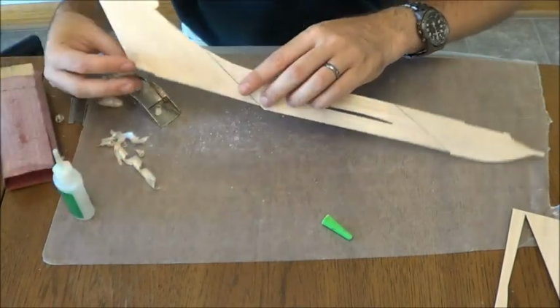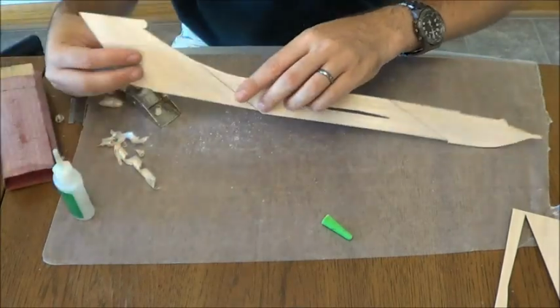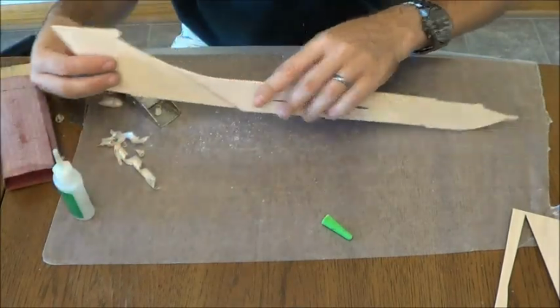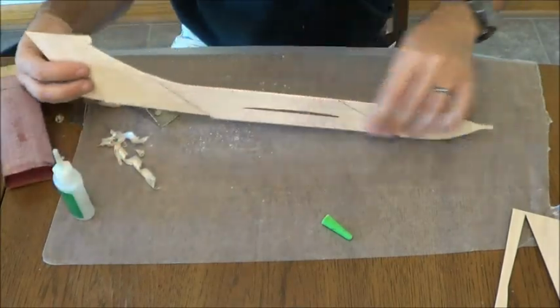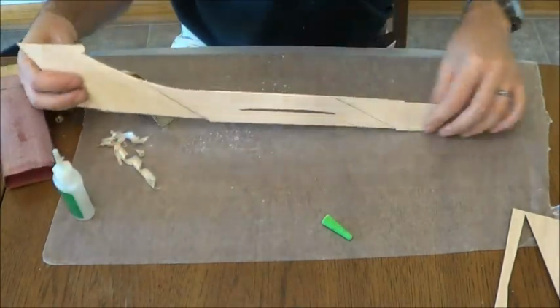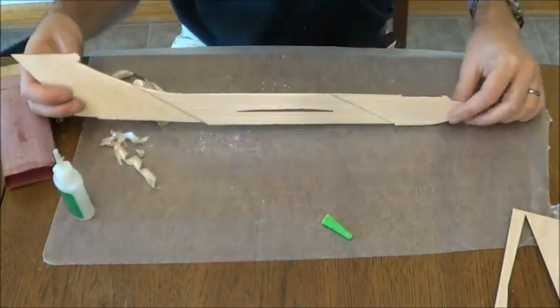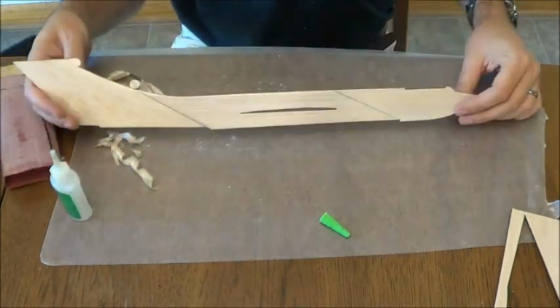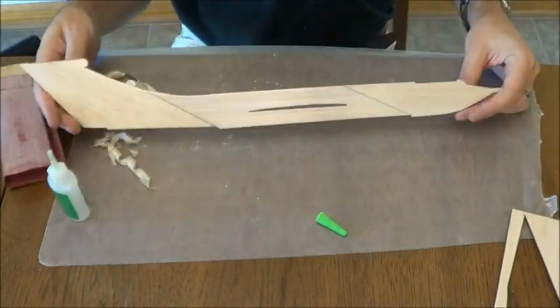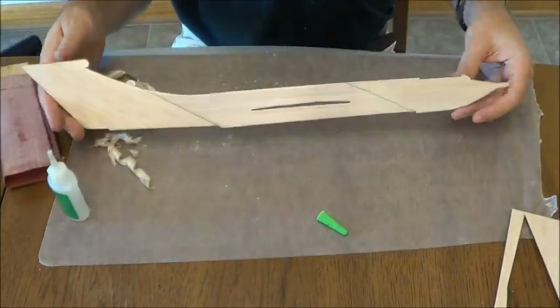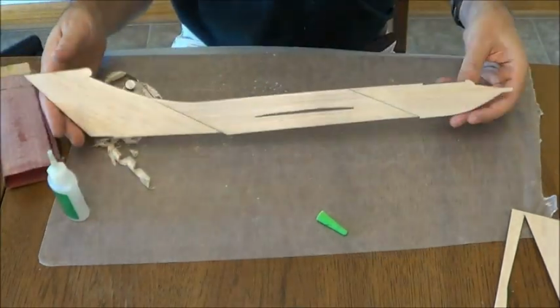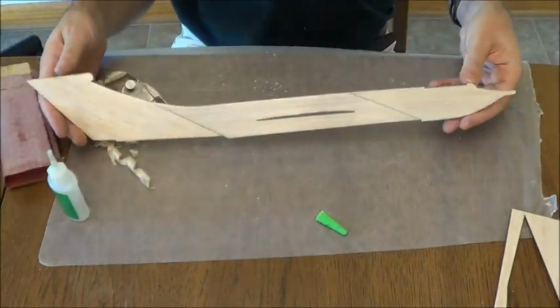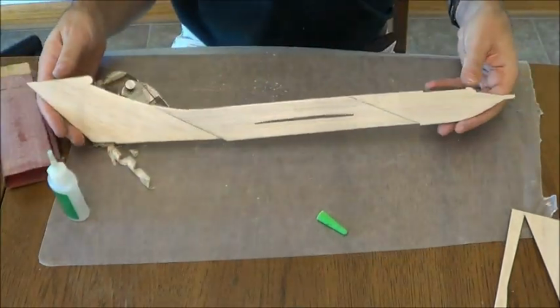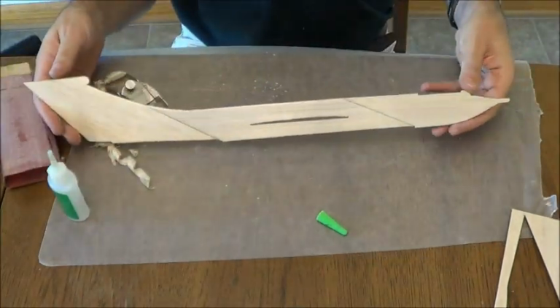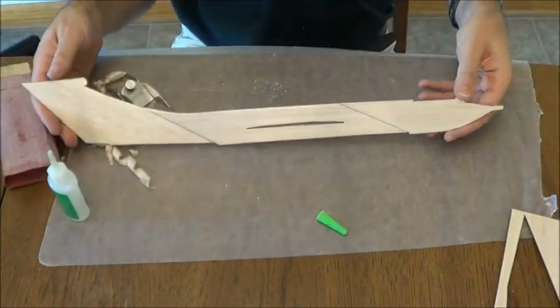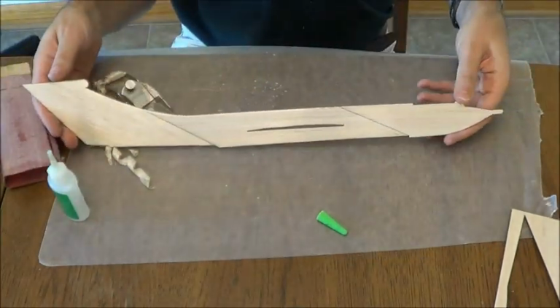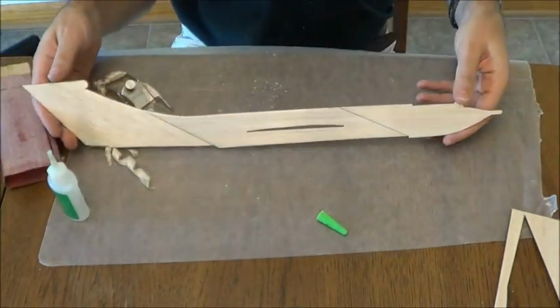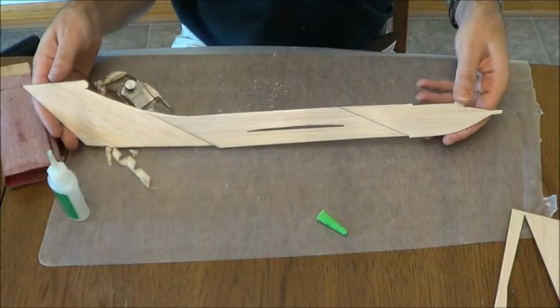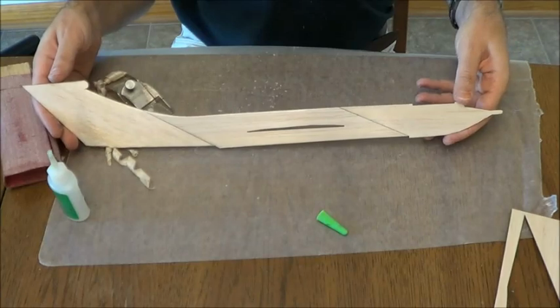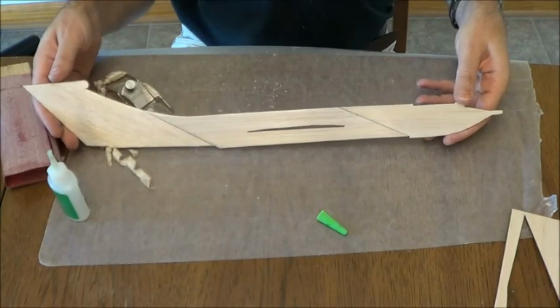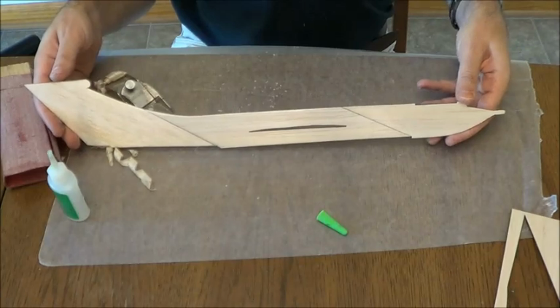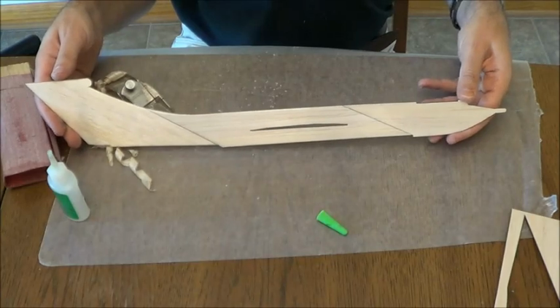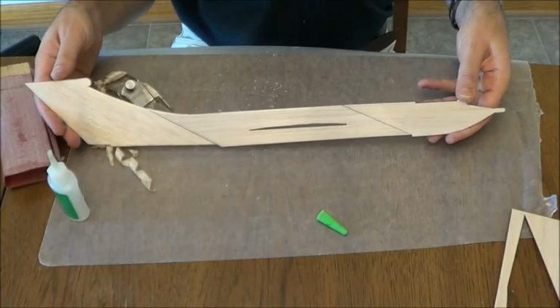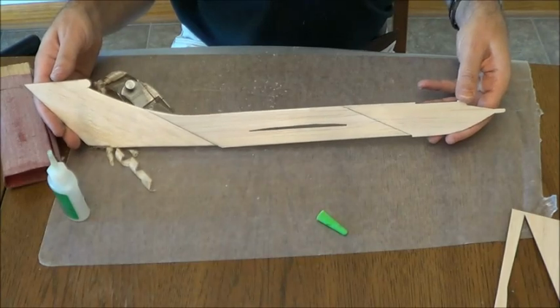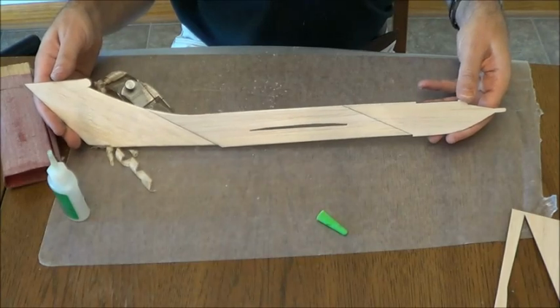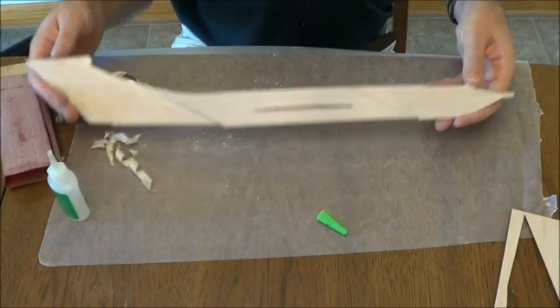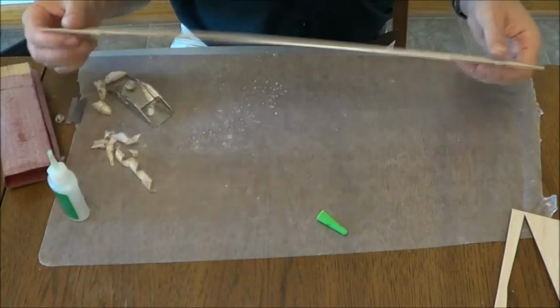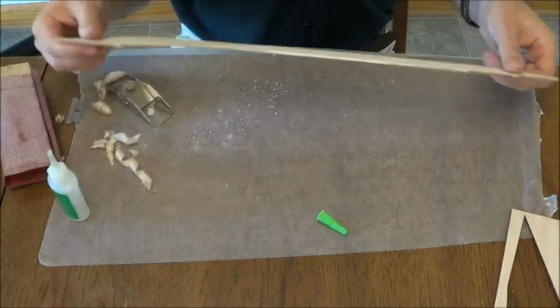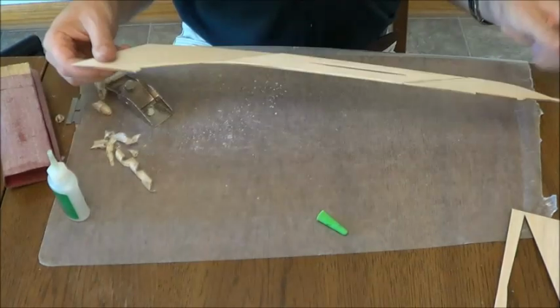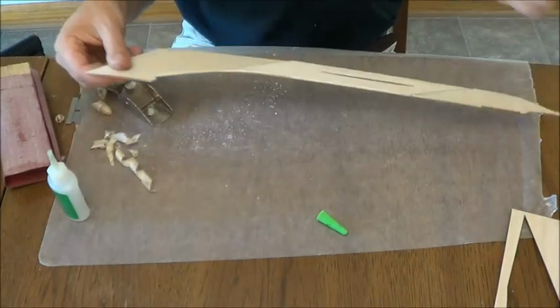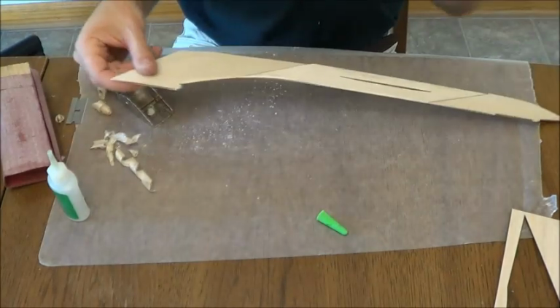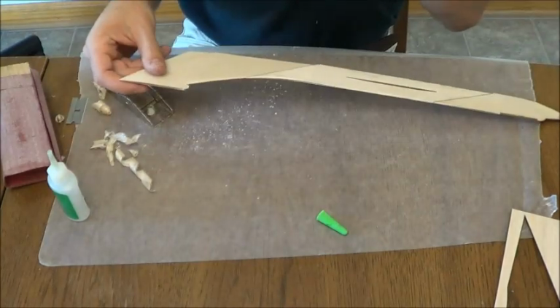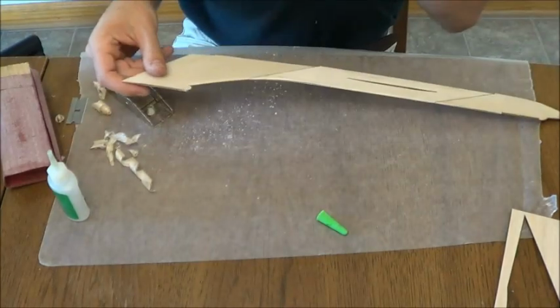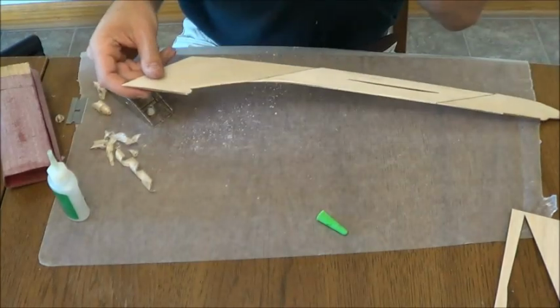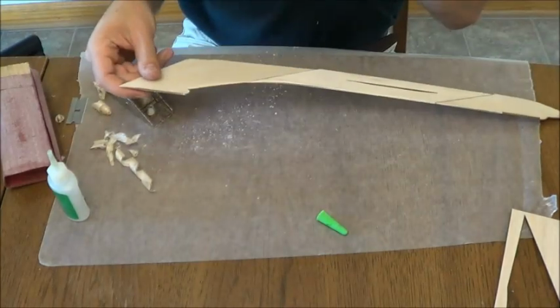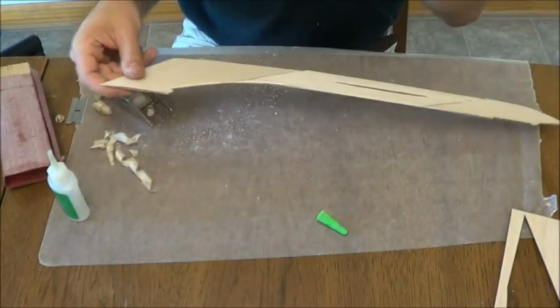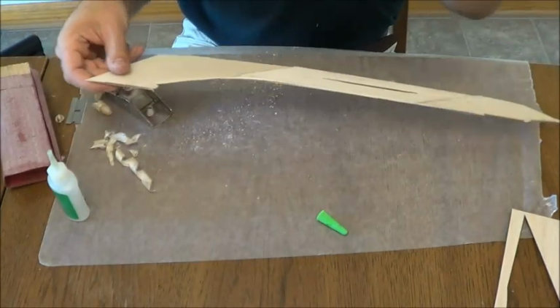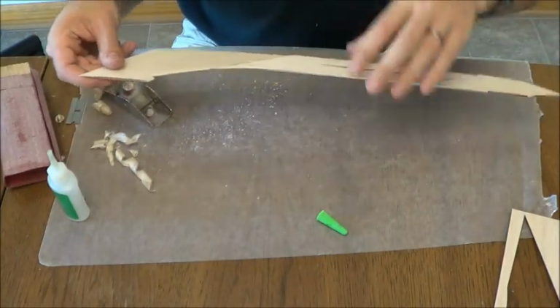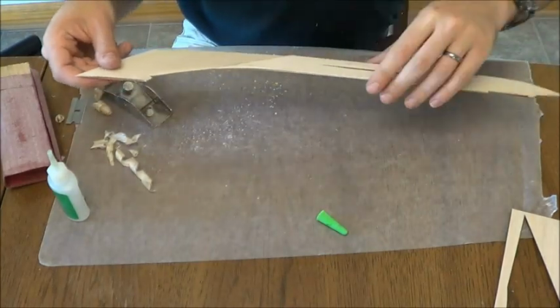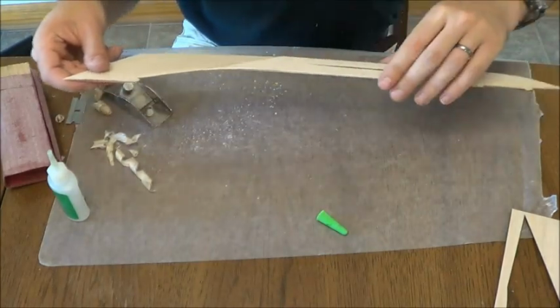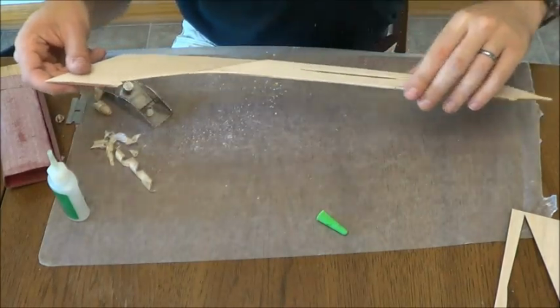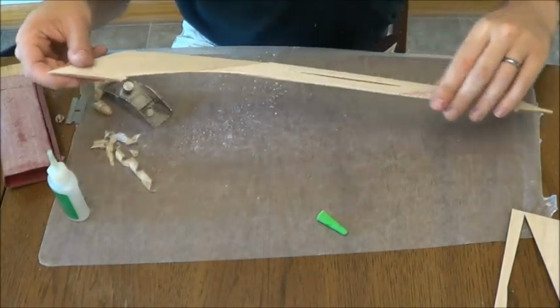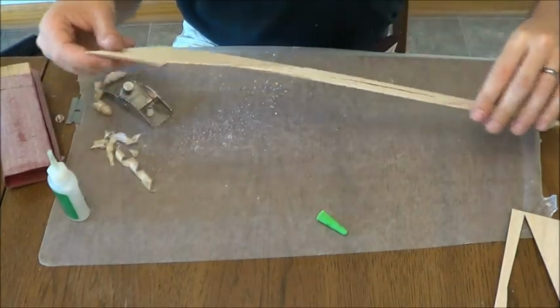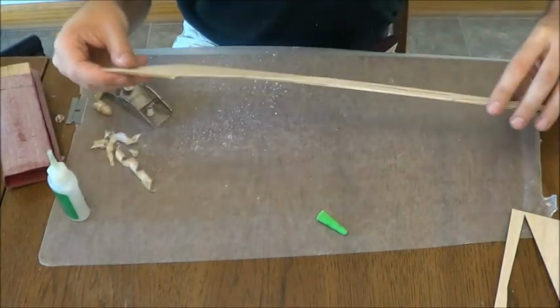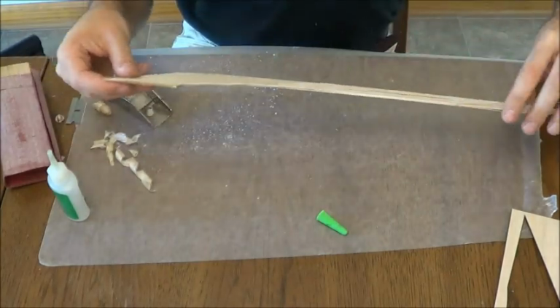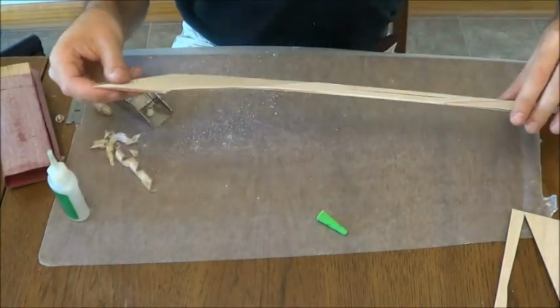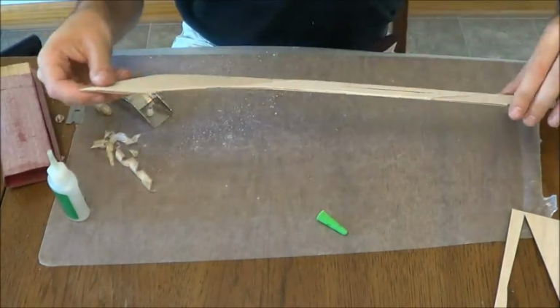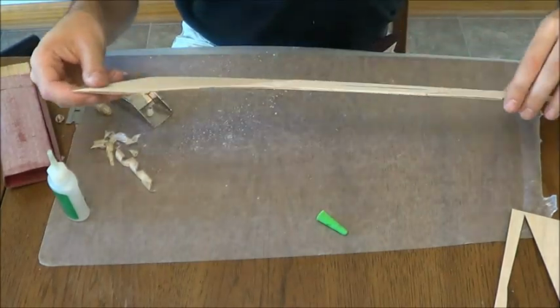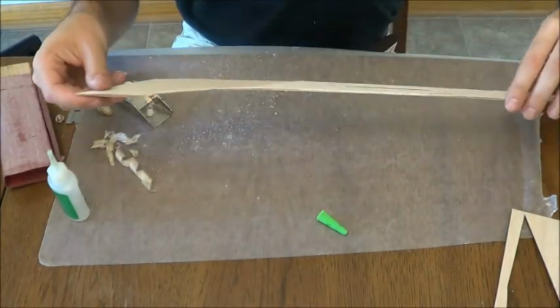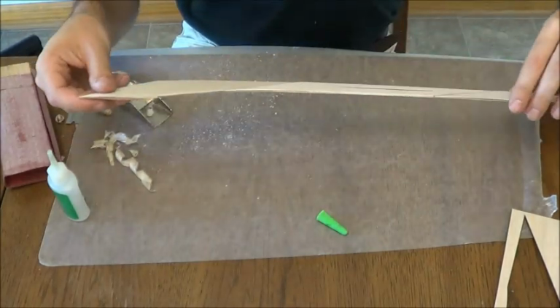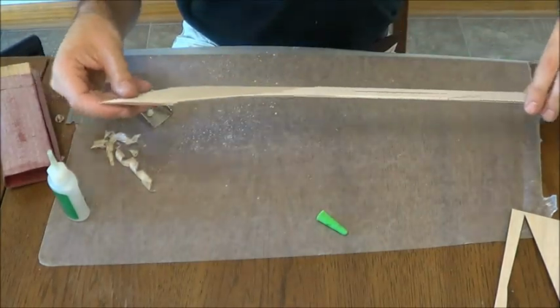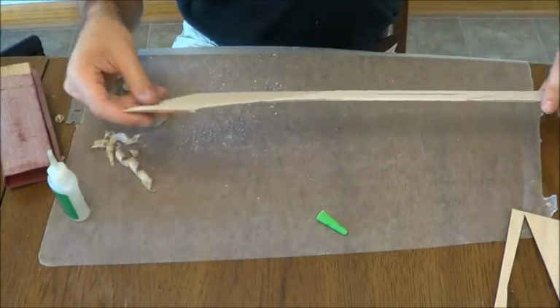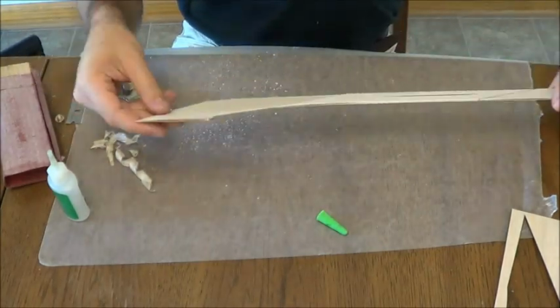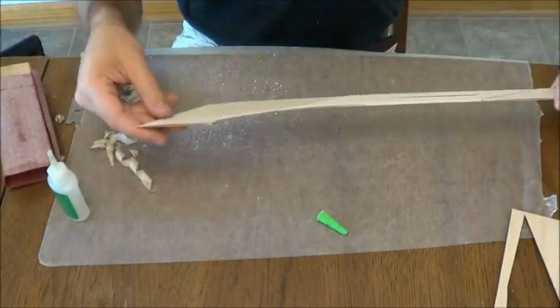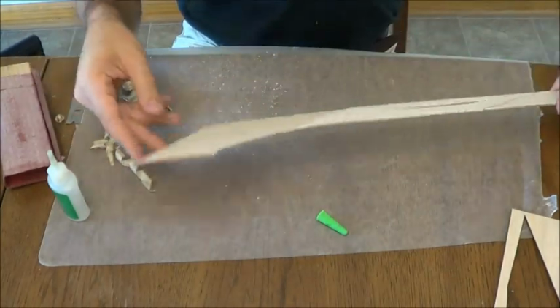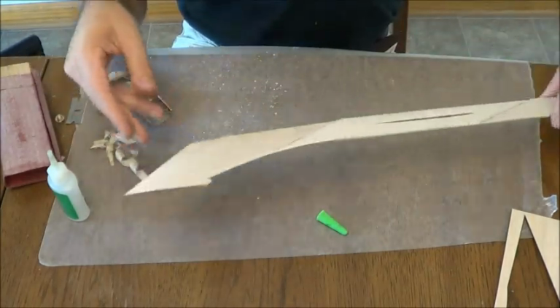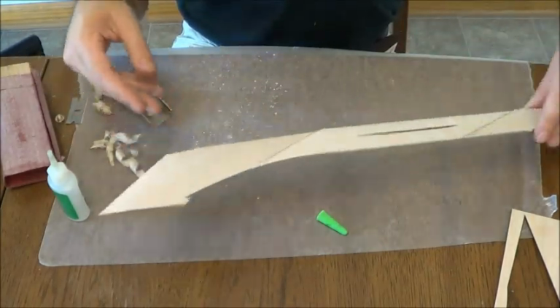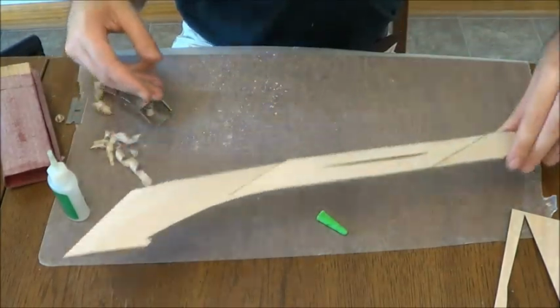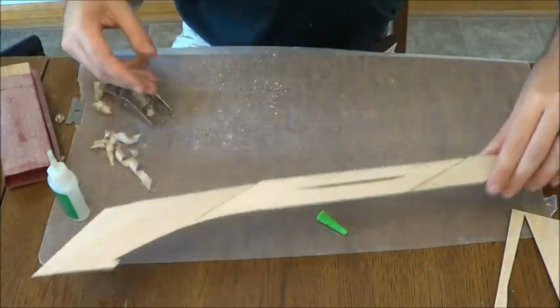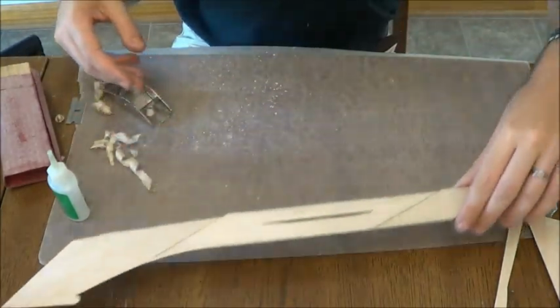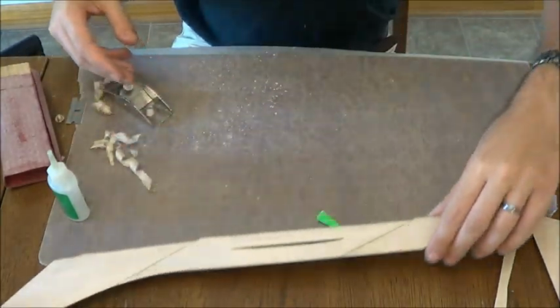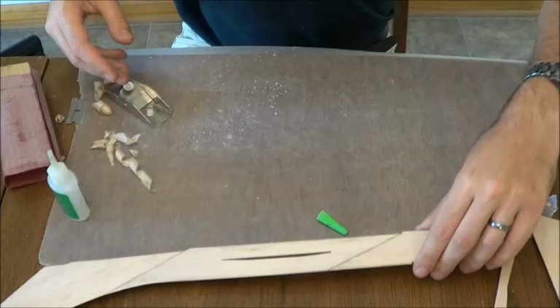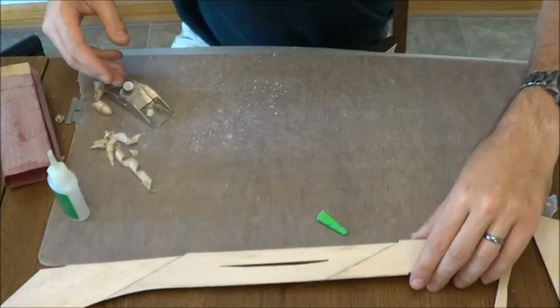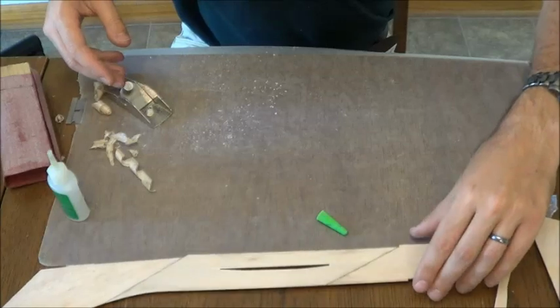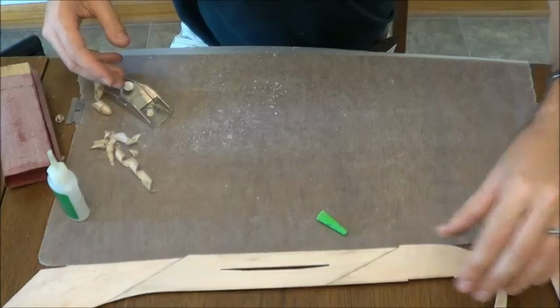So you end up with a fuselage that looks like that. We're going to take a break here and then come back and do the wing.